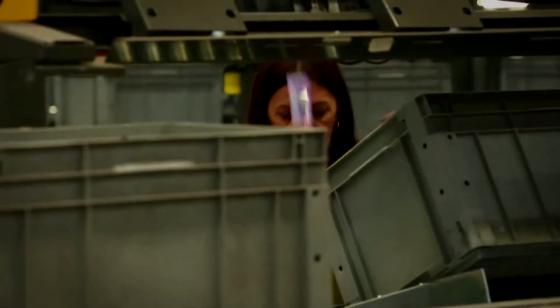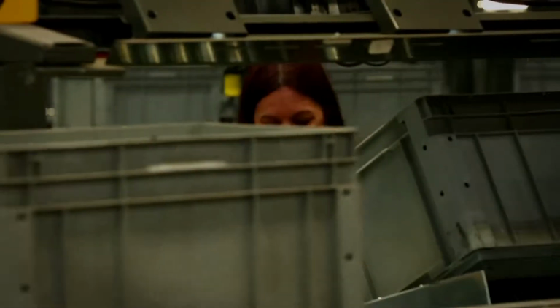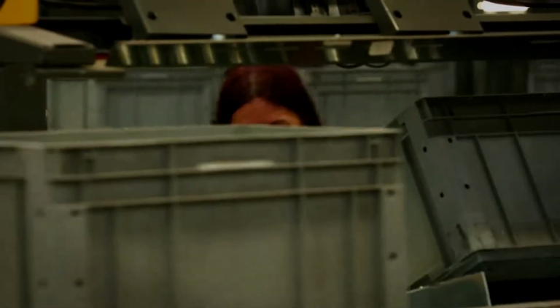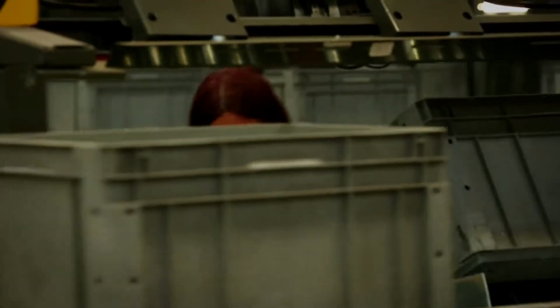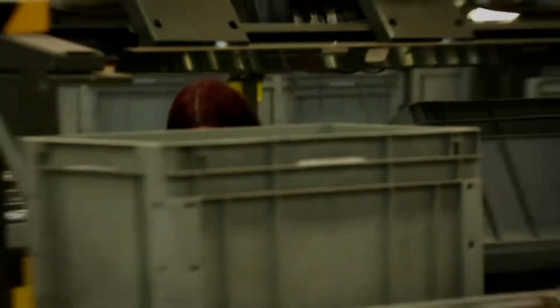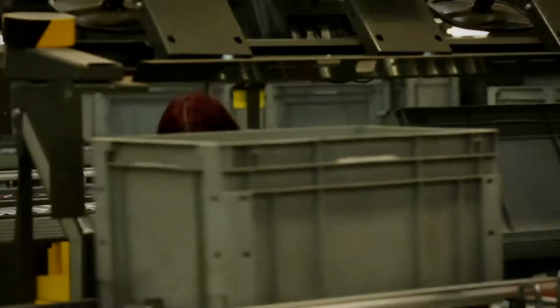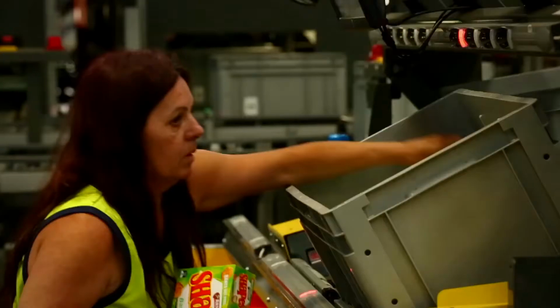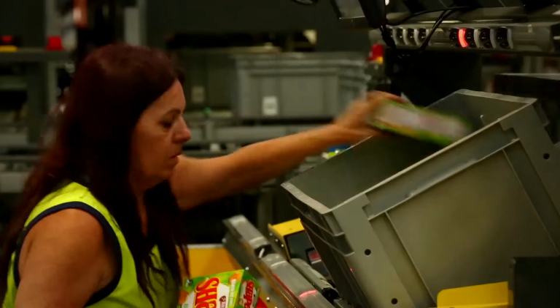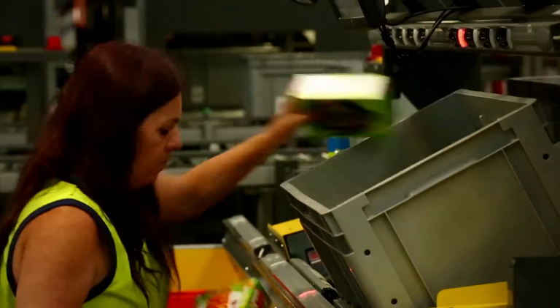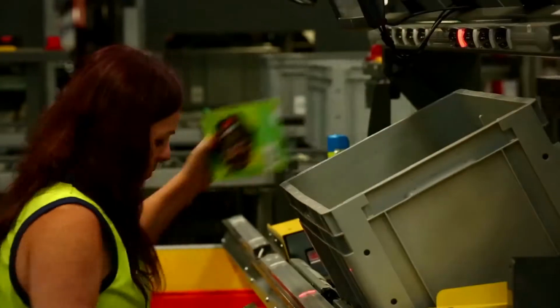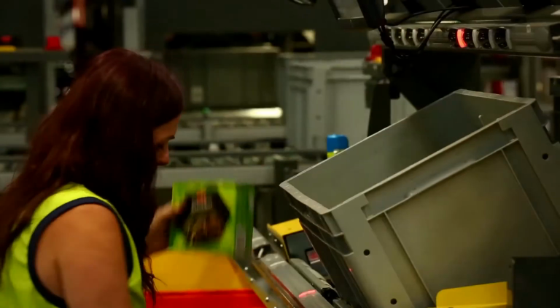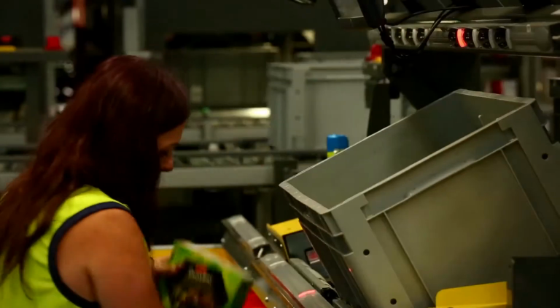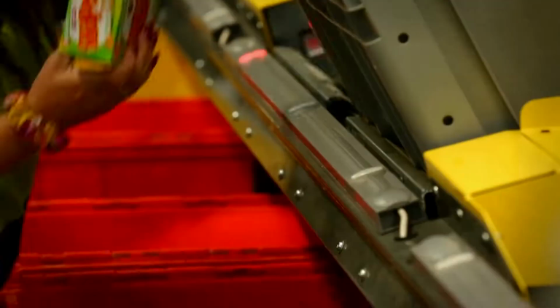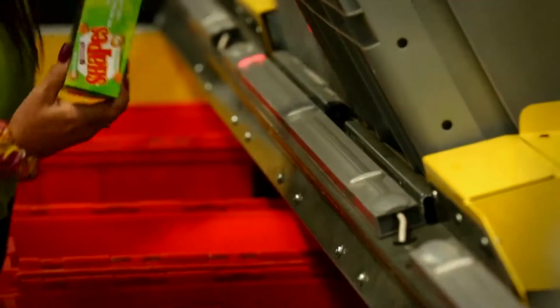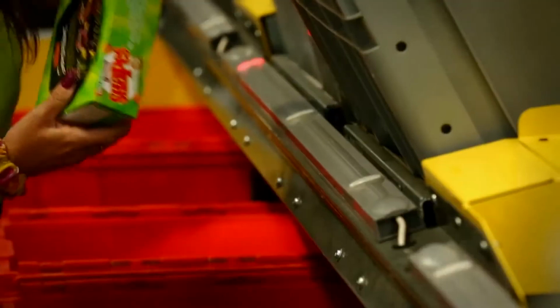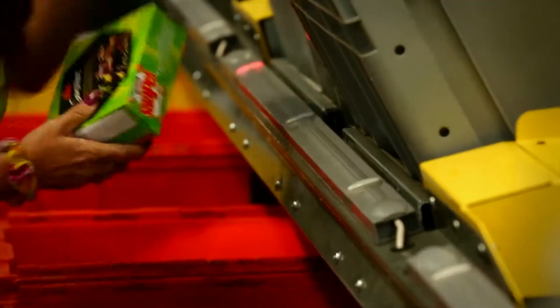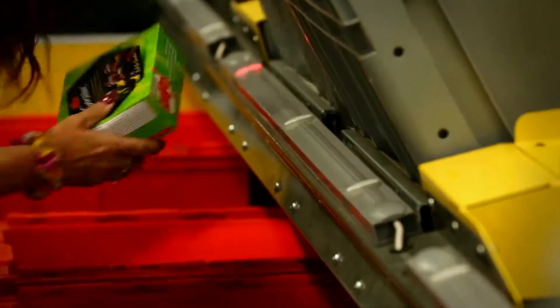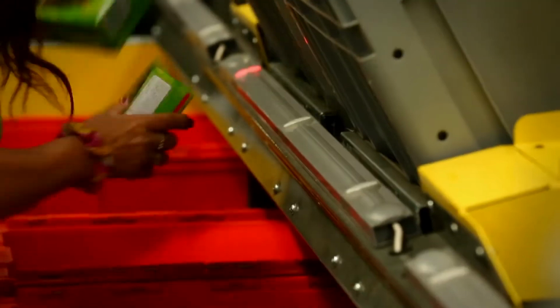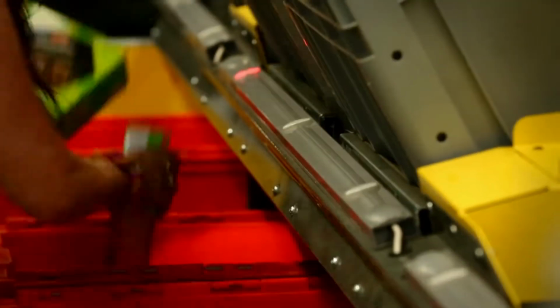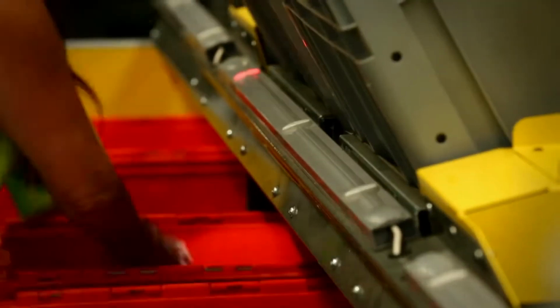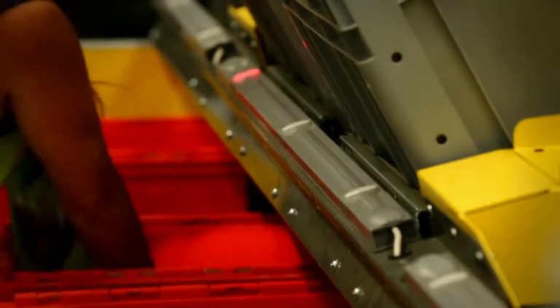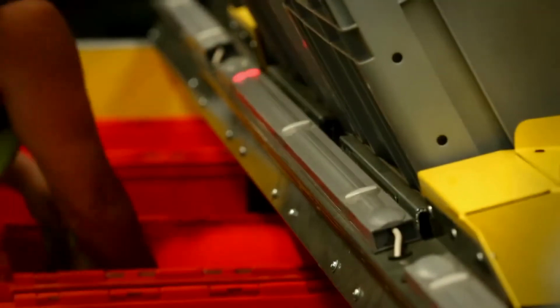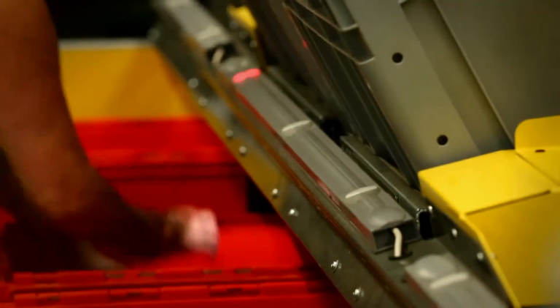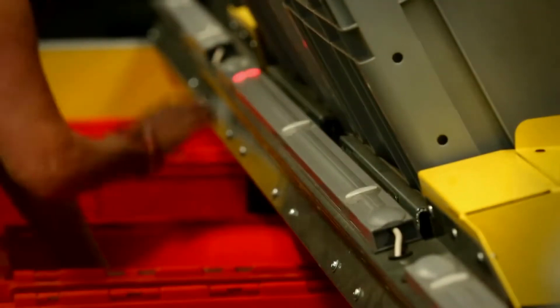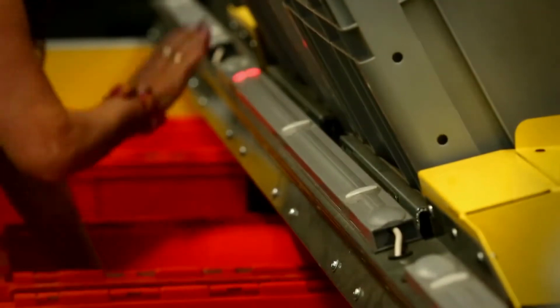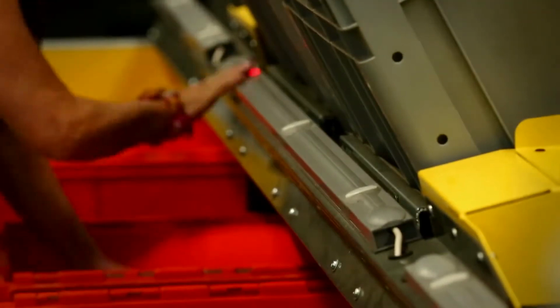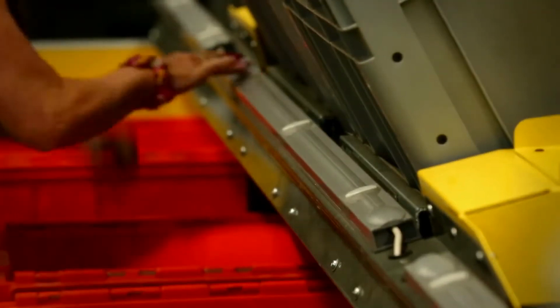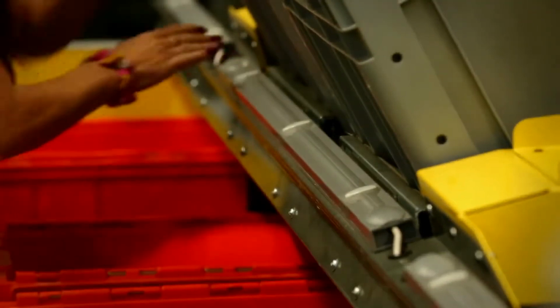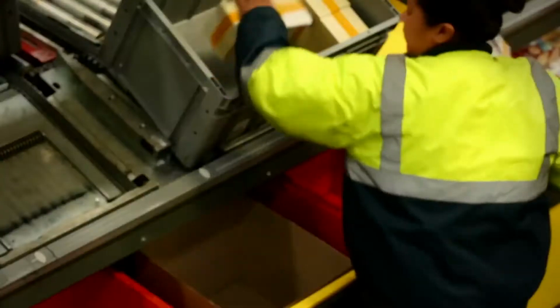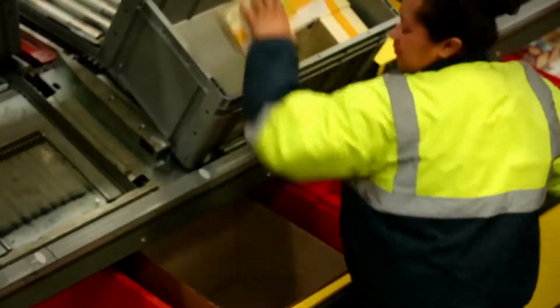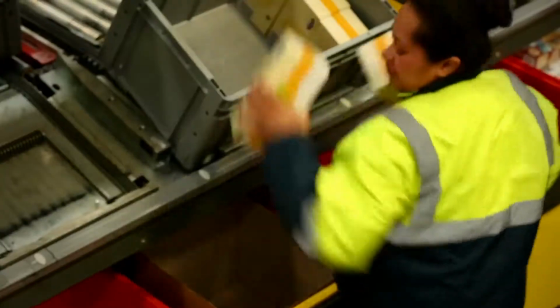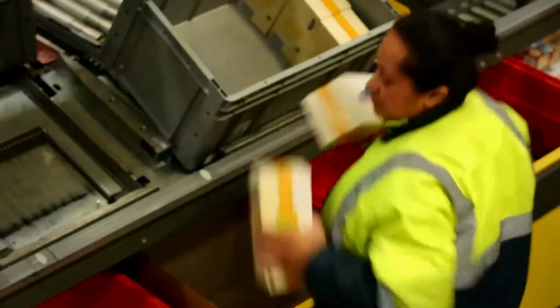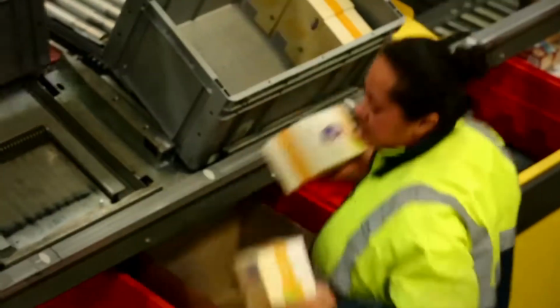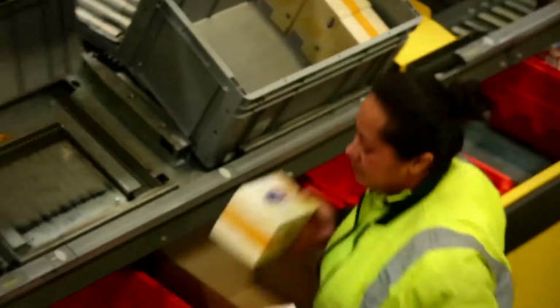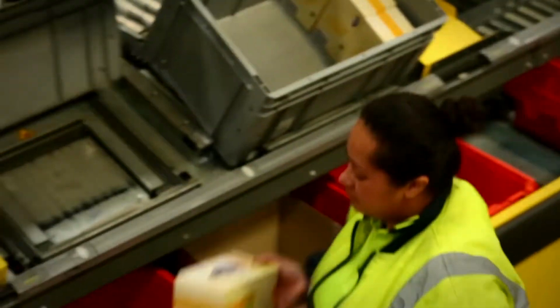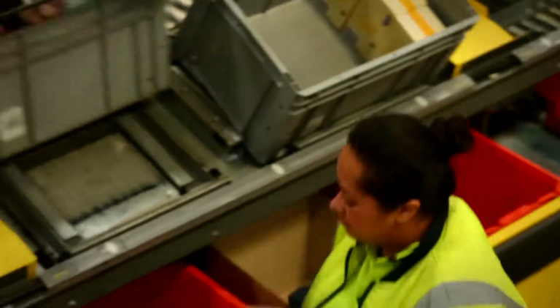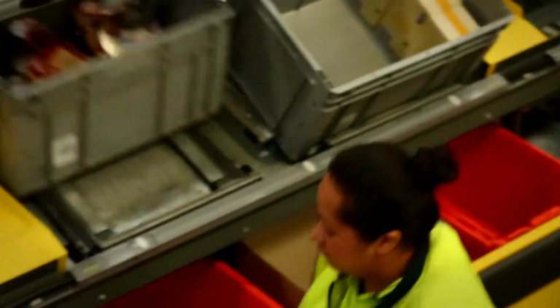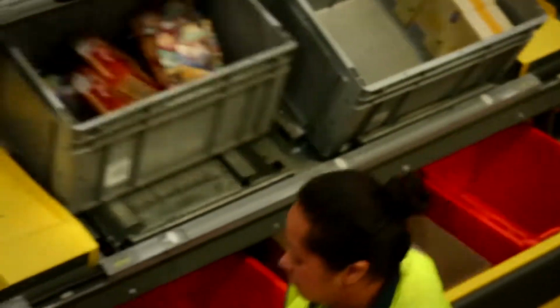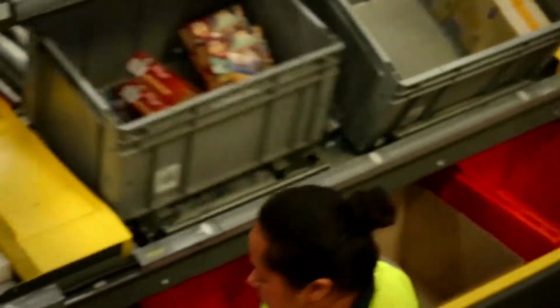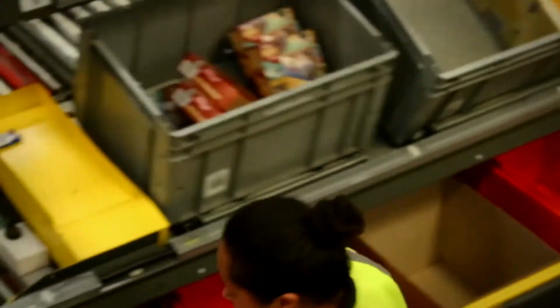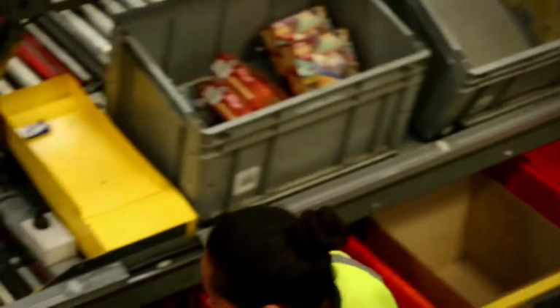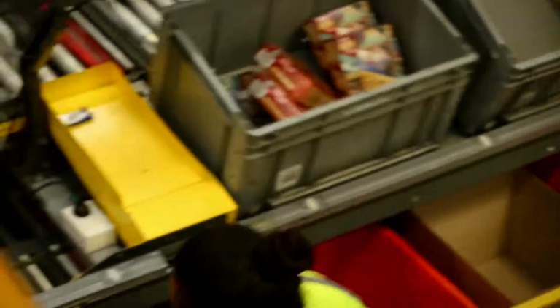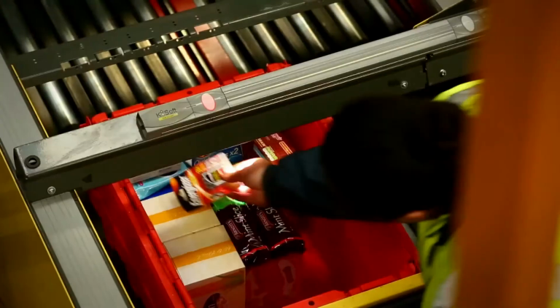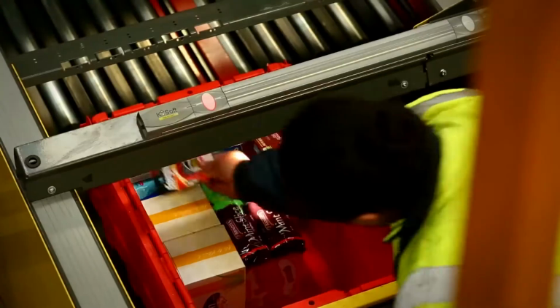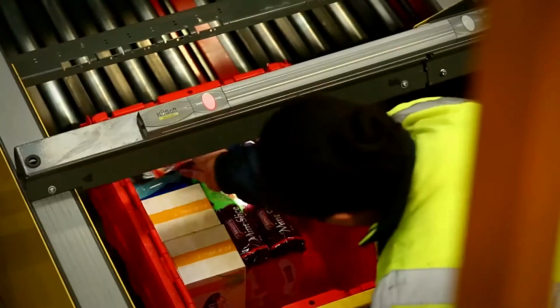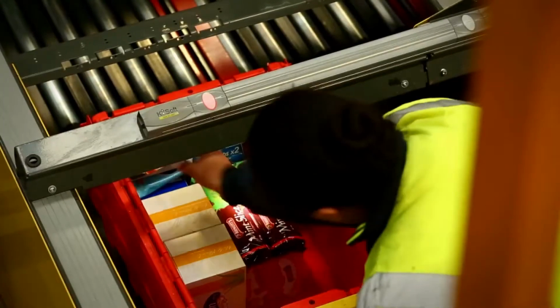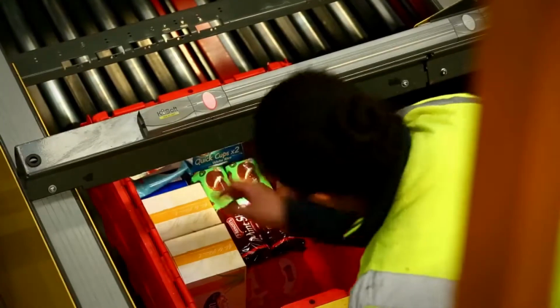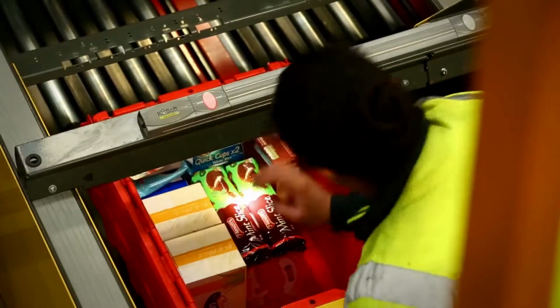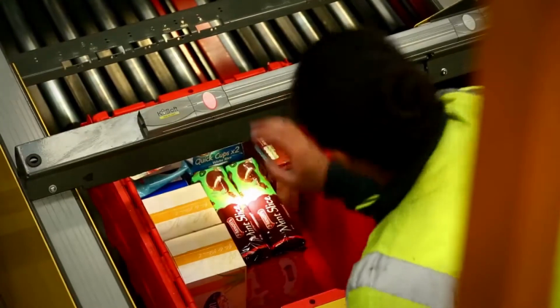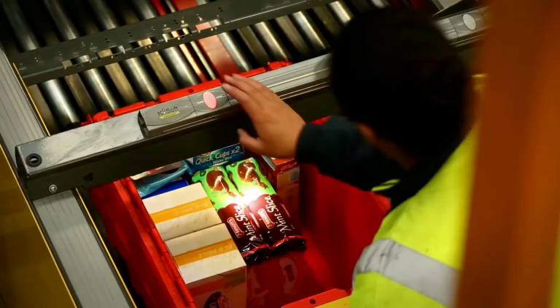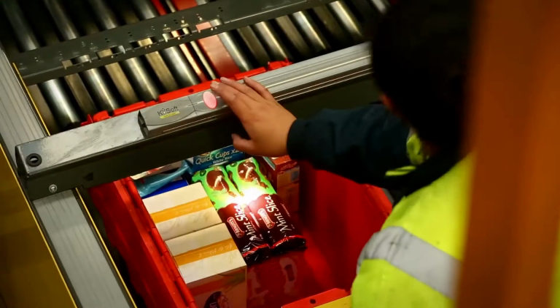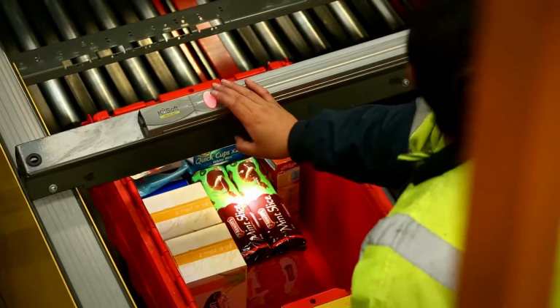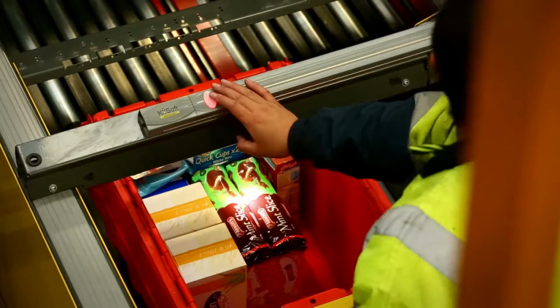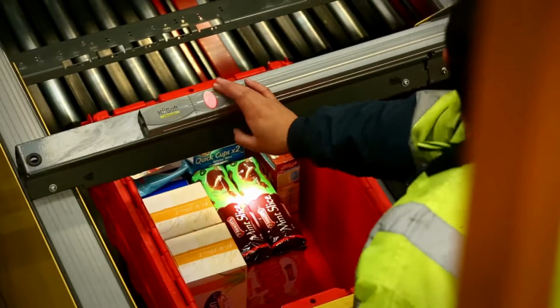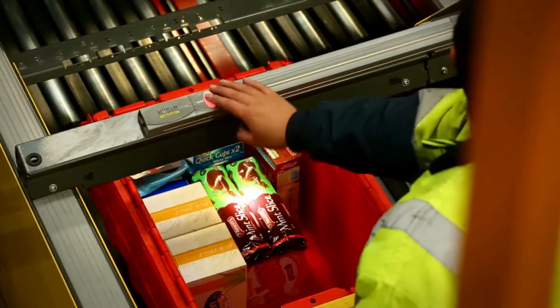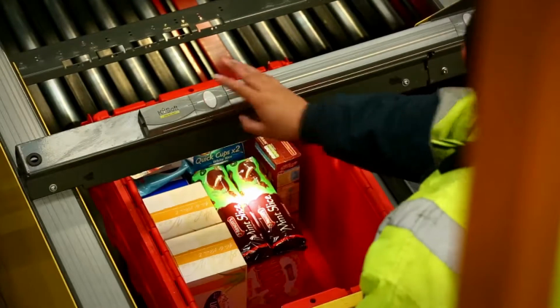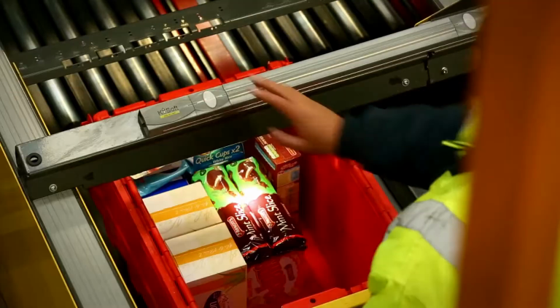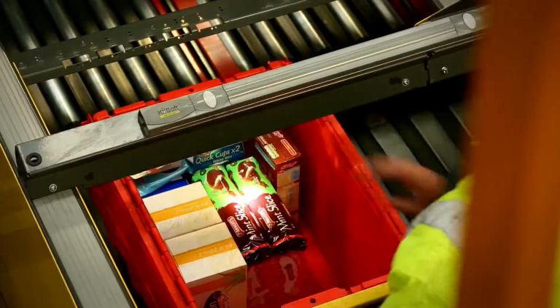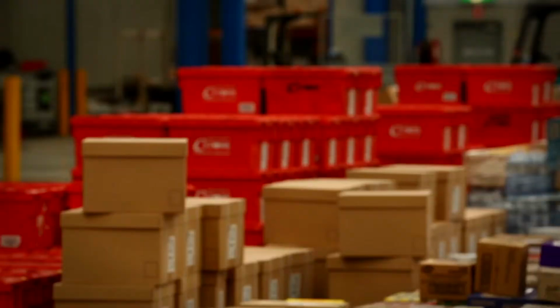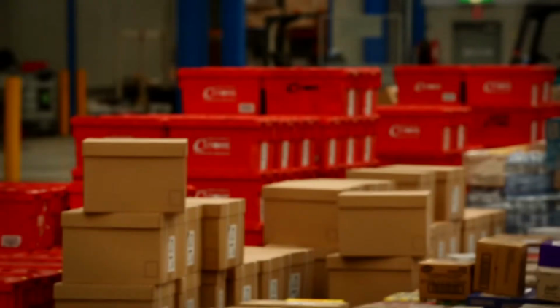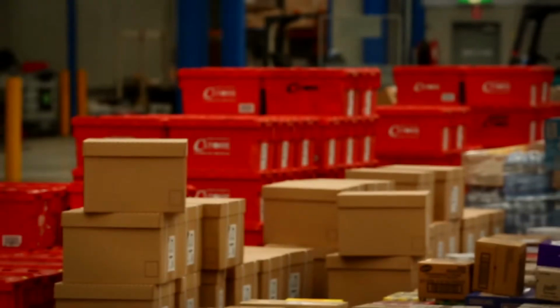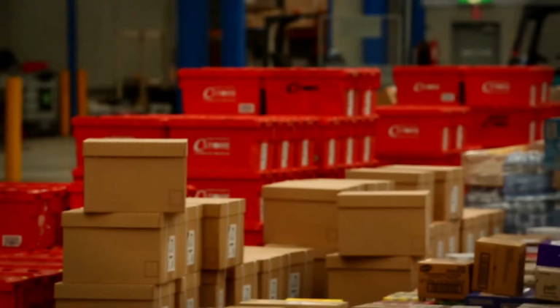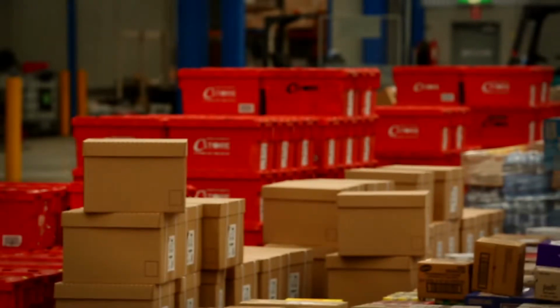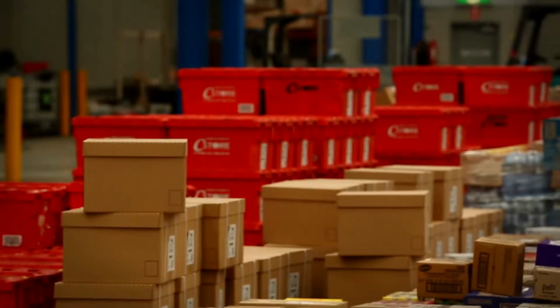As the goods are retrieved, the operator uses light and visual cues to pack the product into customer containers.